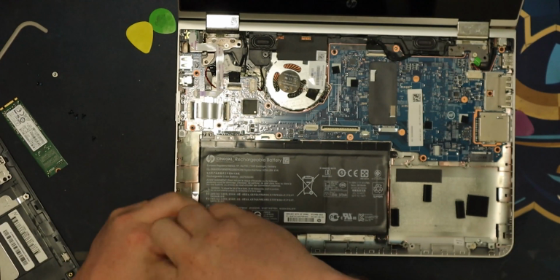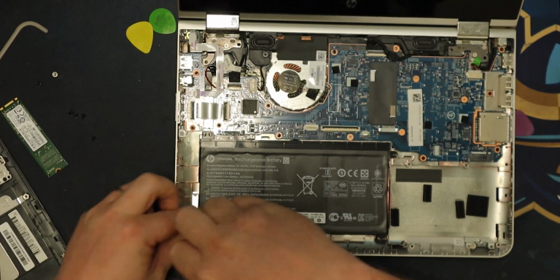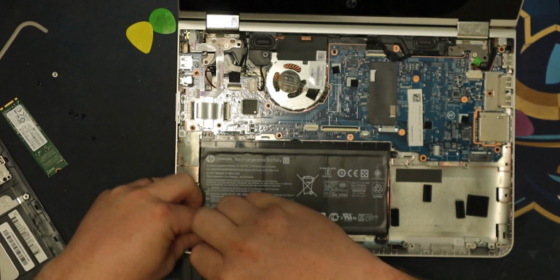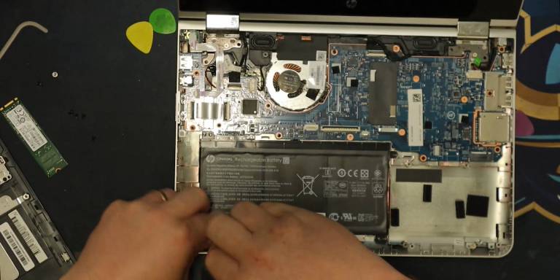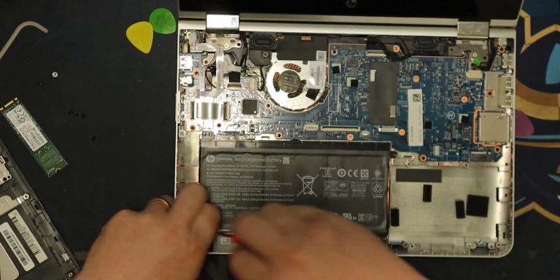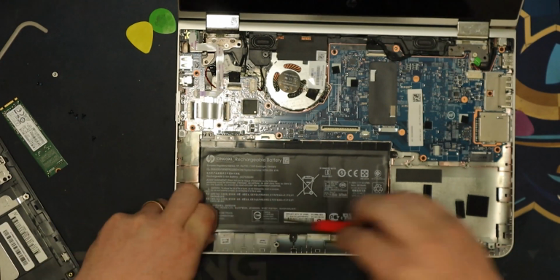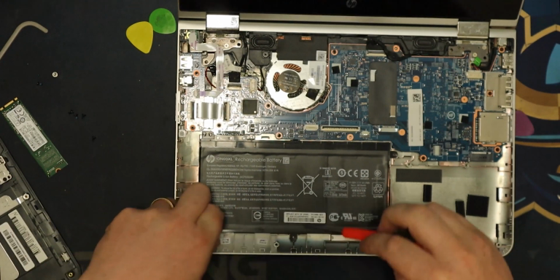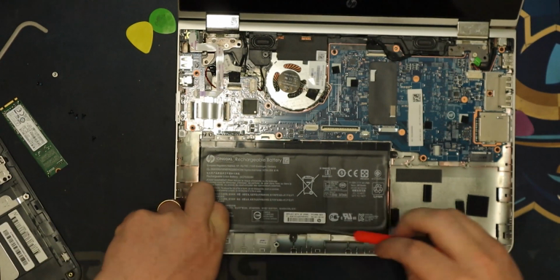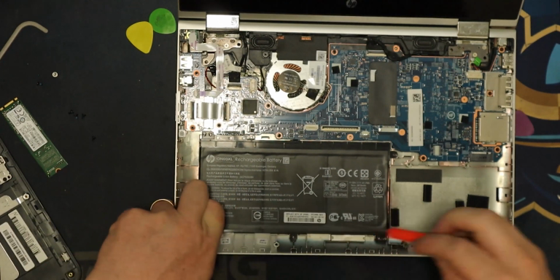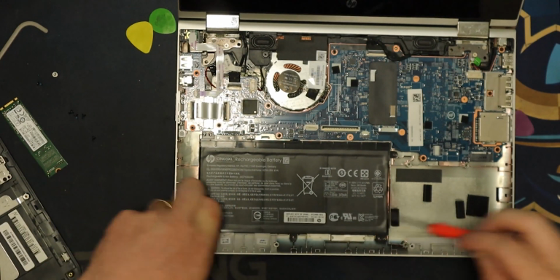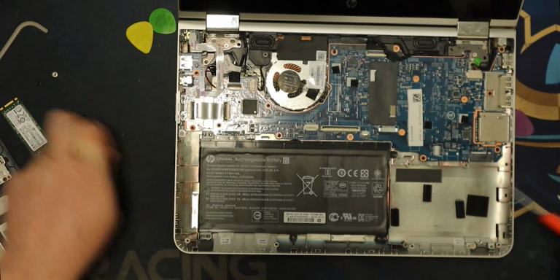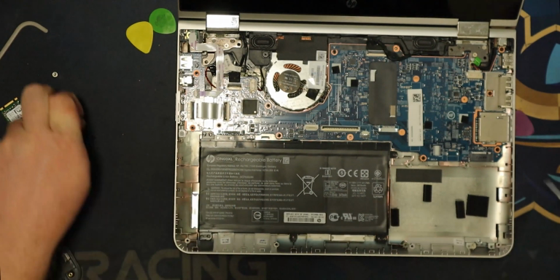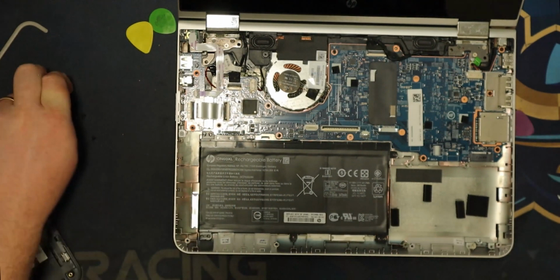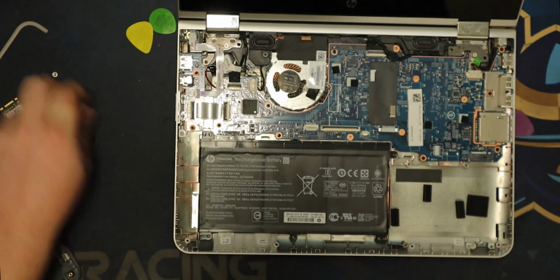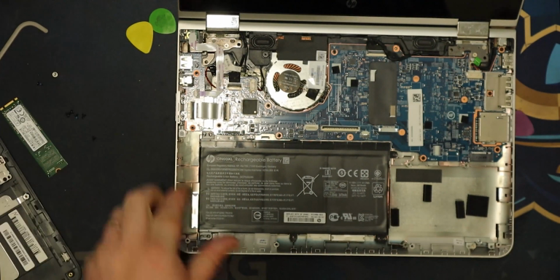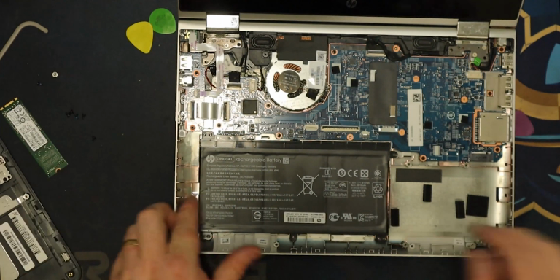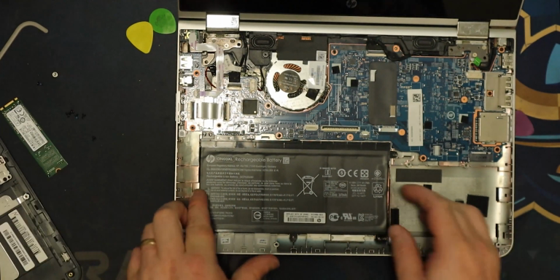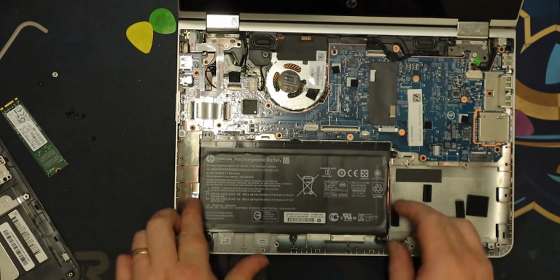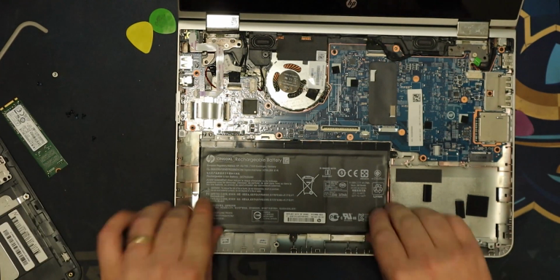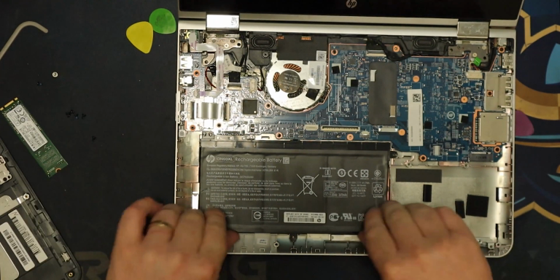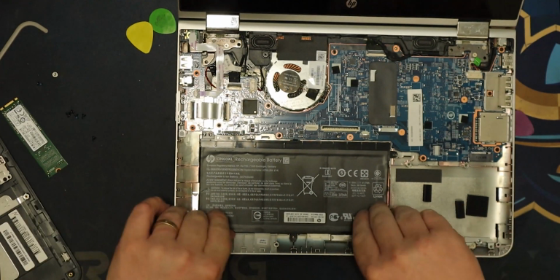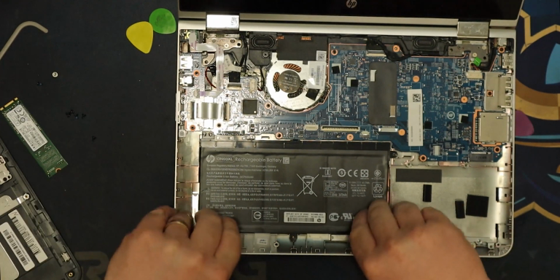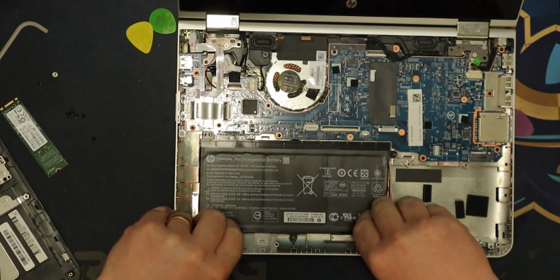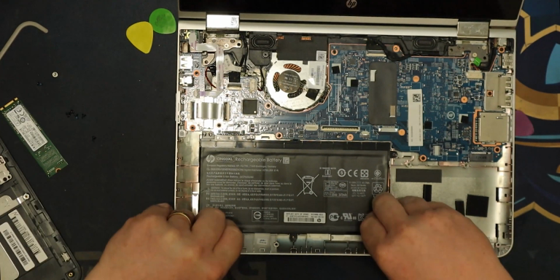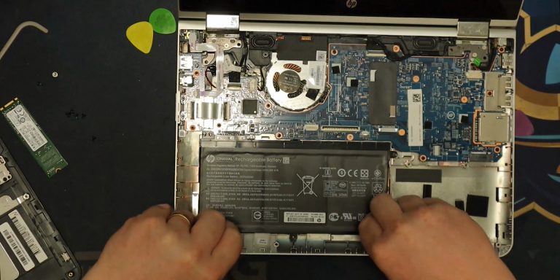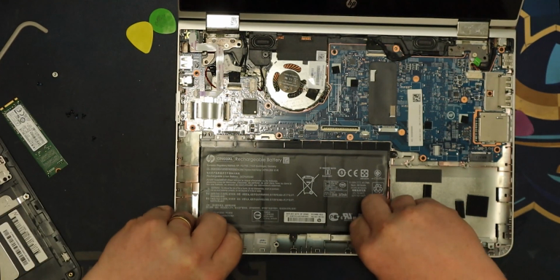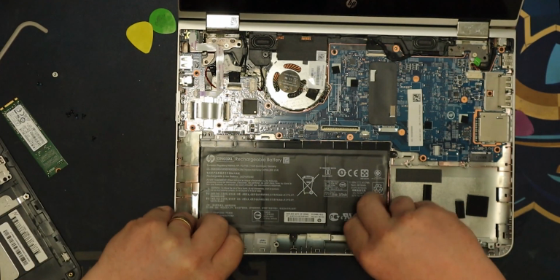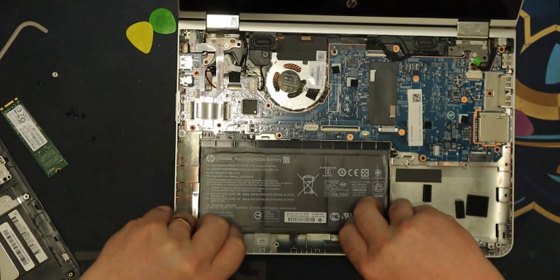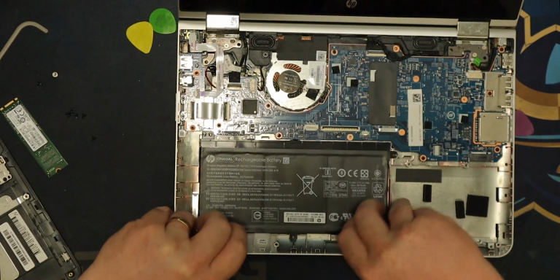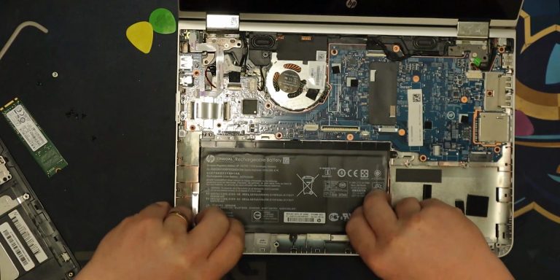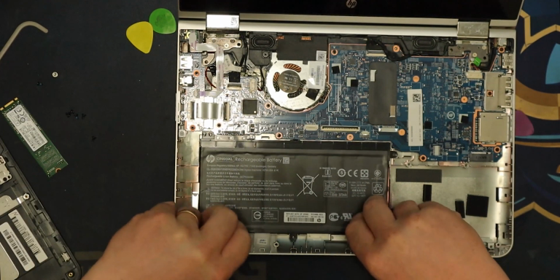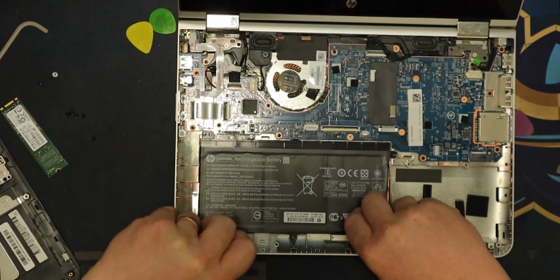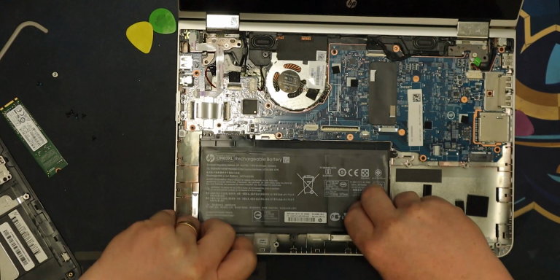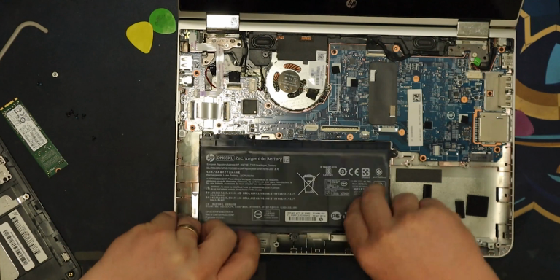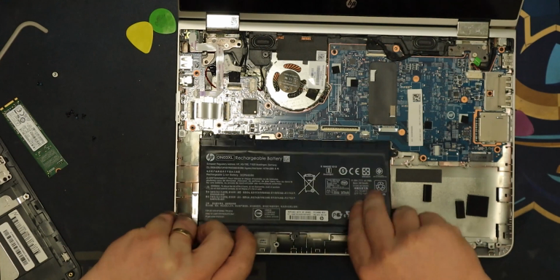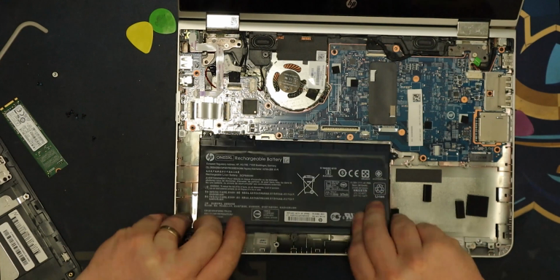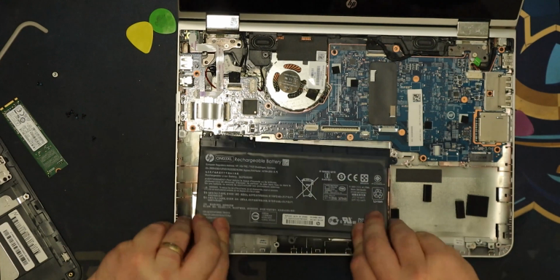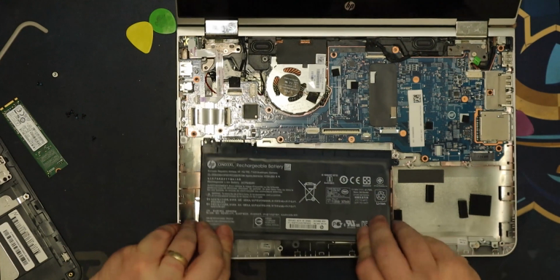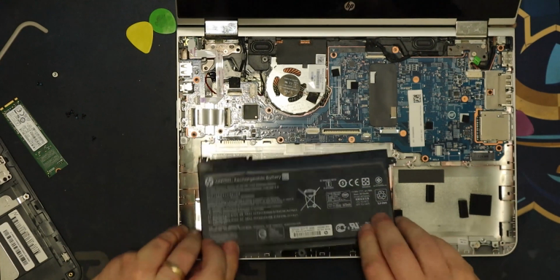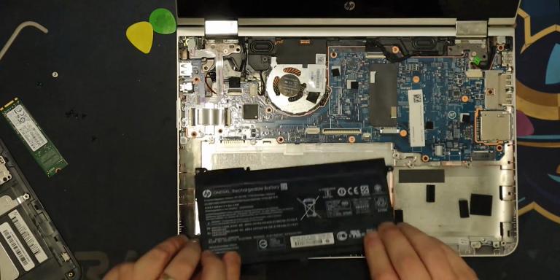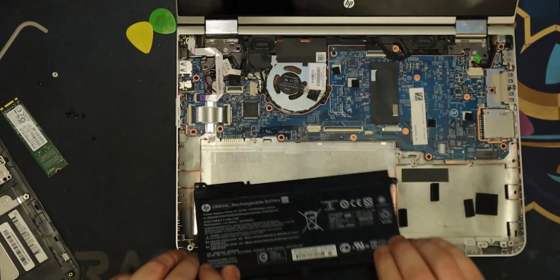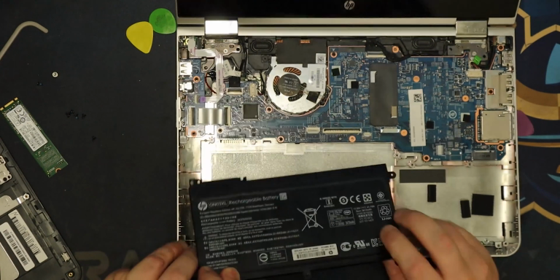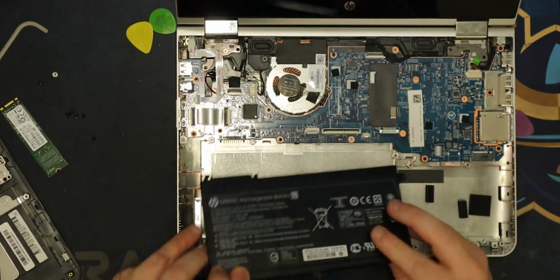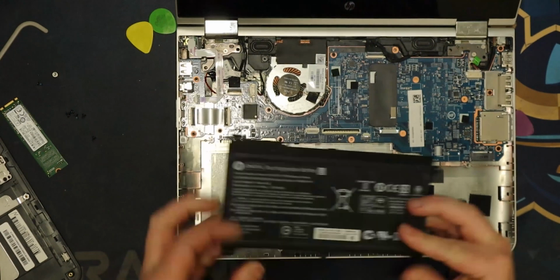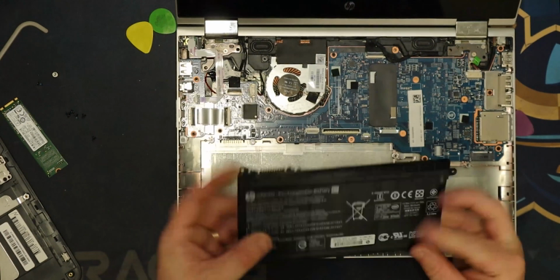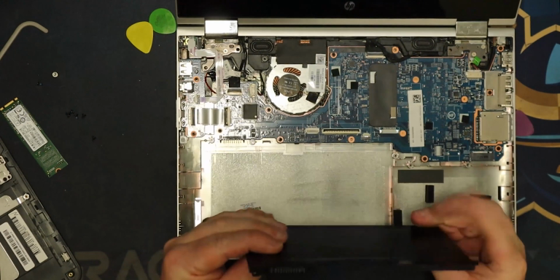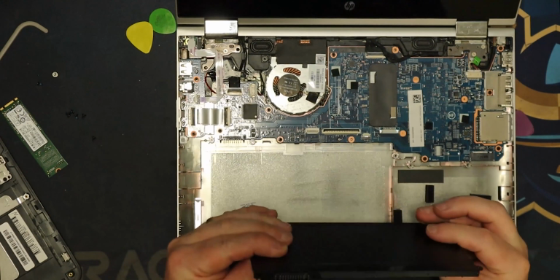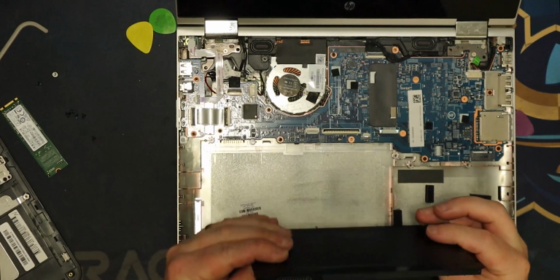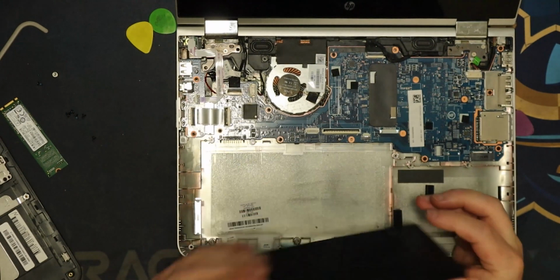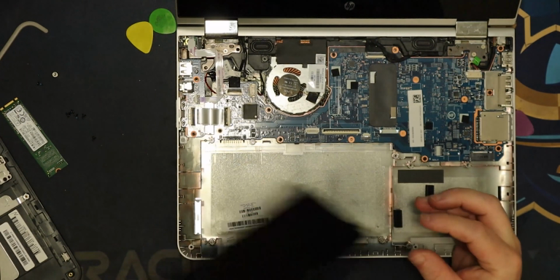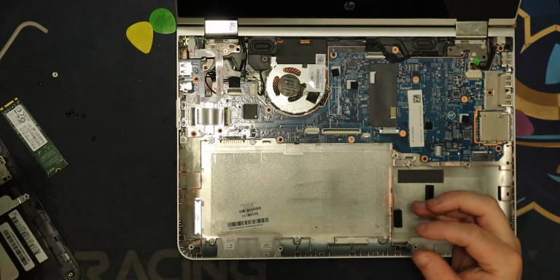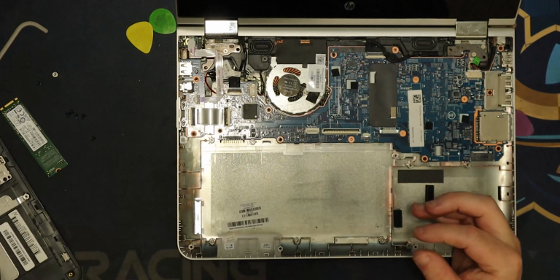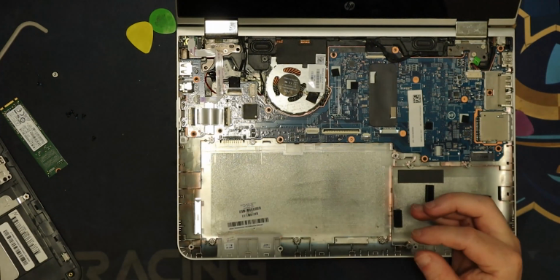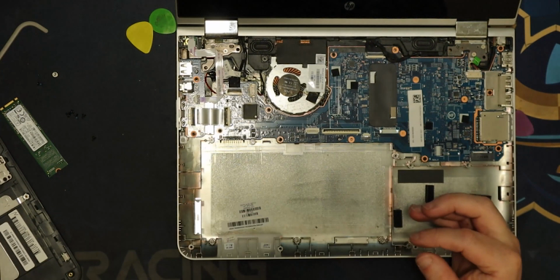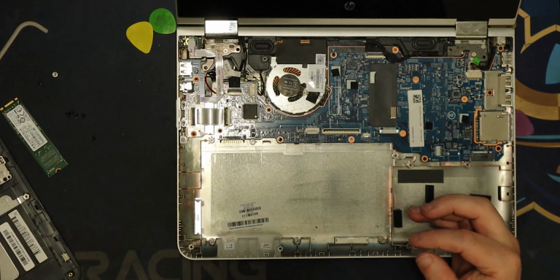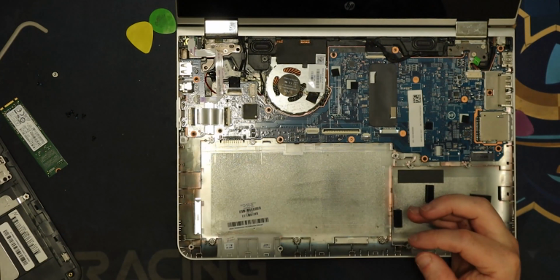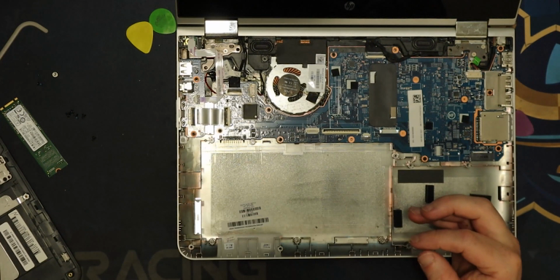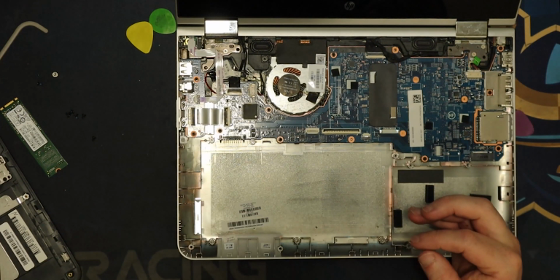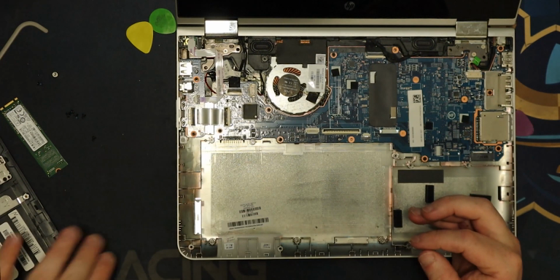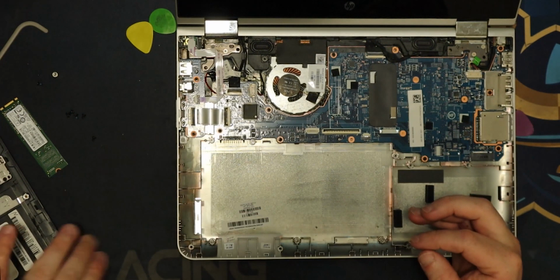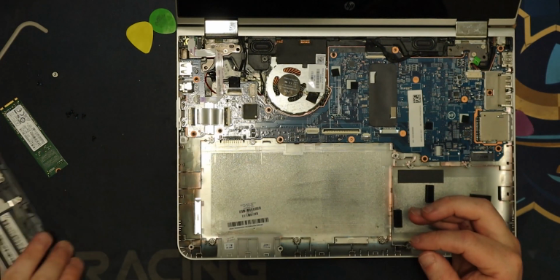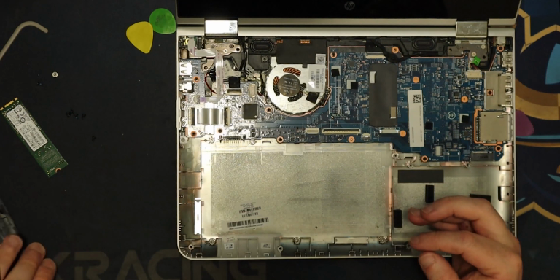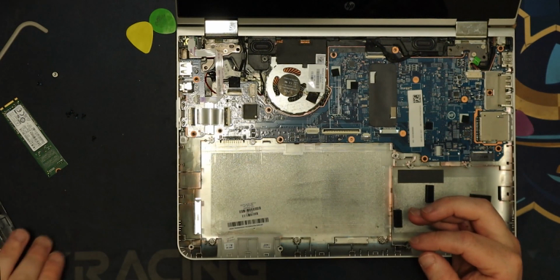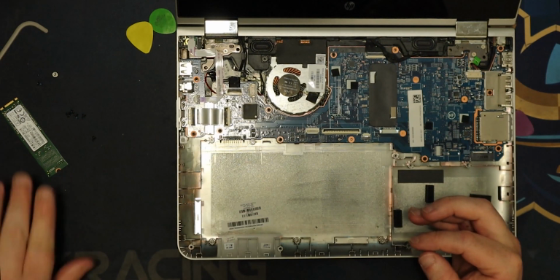We're undoing all the little black screws holding in the battery. You can flip that up, so if you have got a cooked battery, just pull that out and put a new one back in — job done.